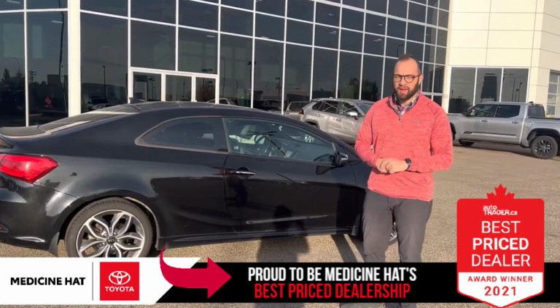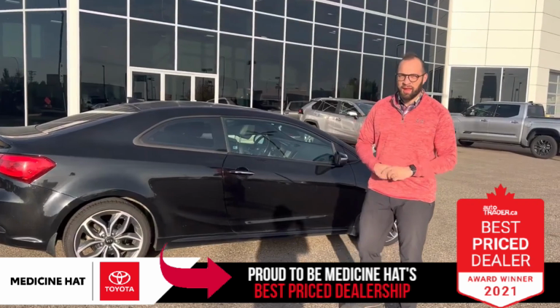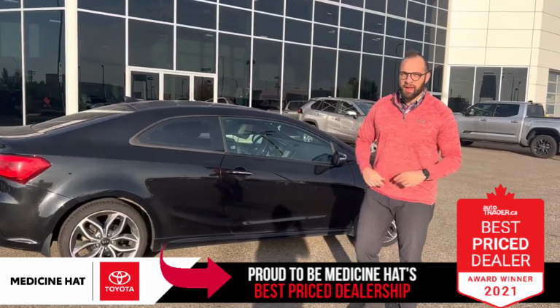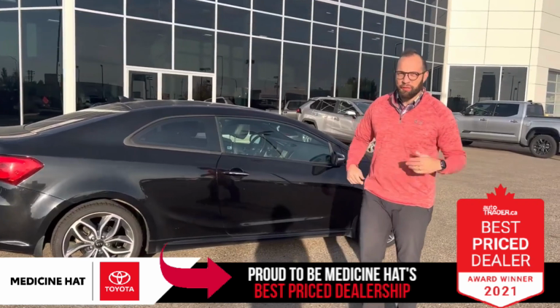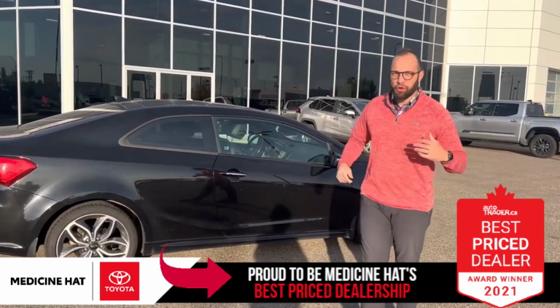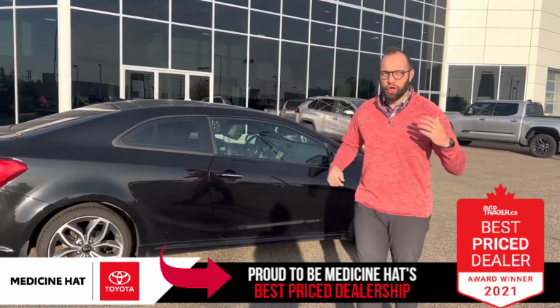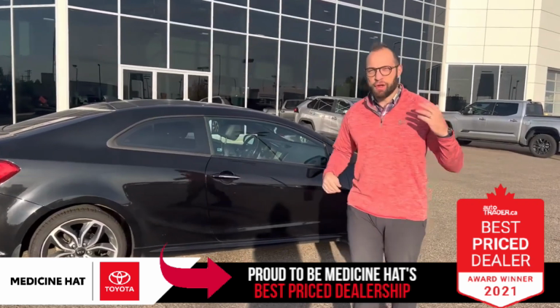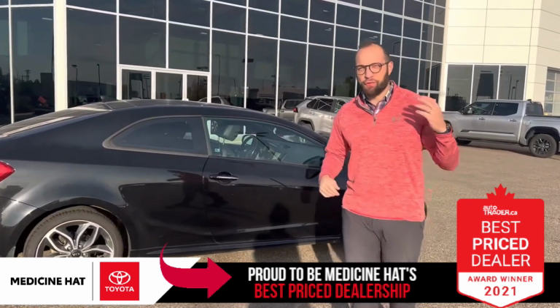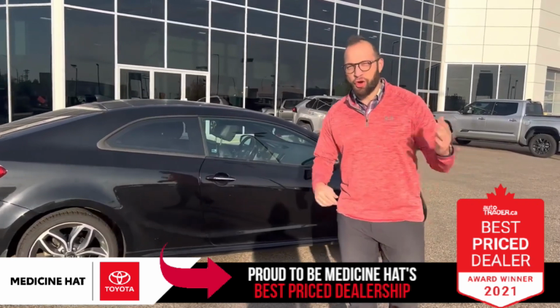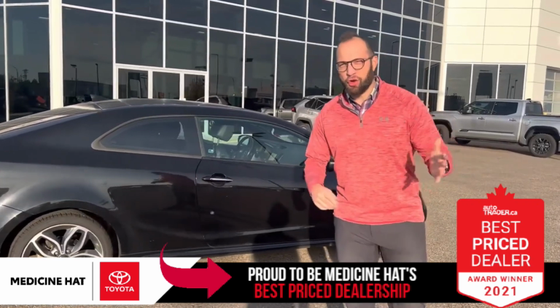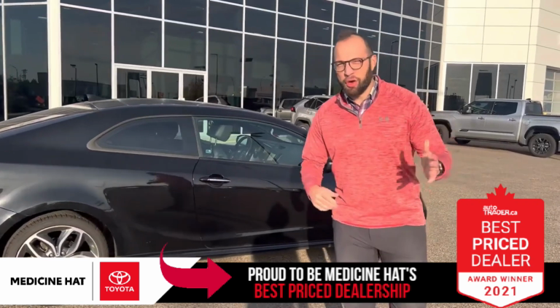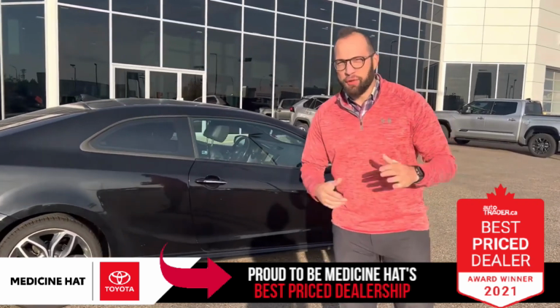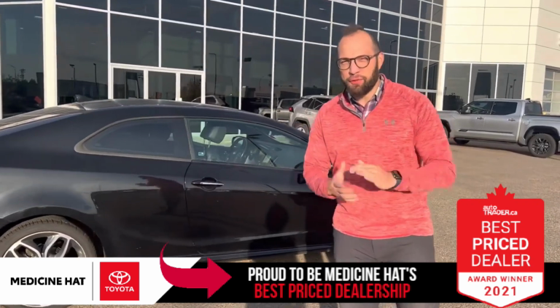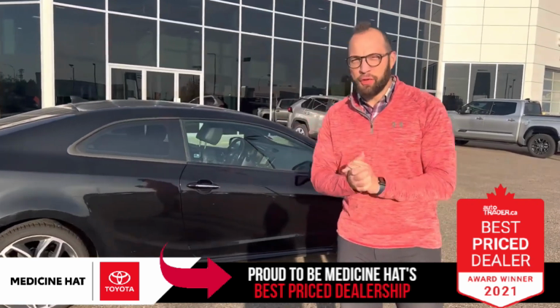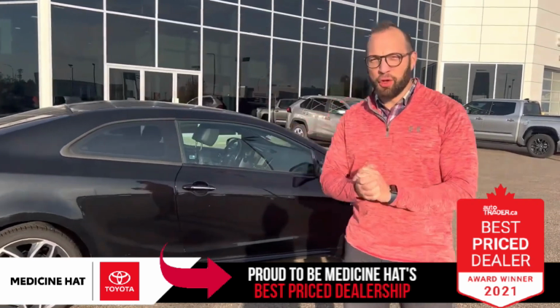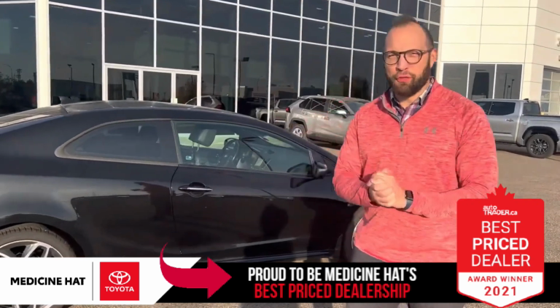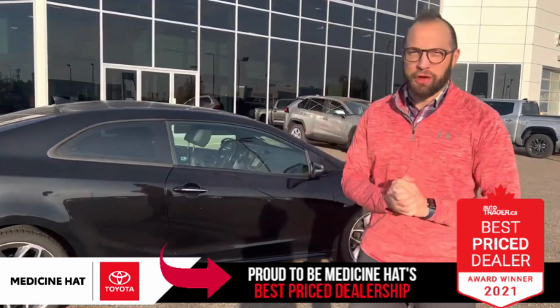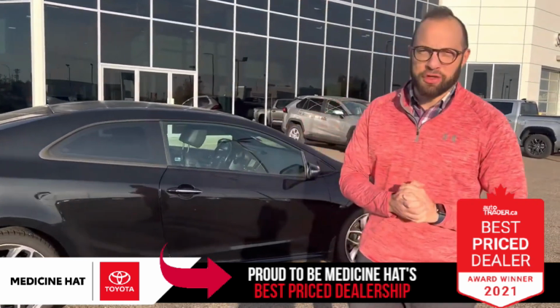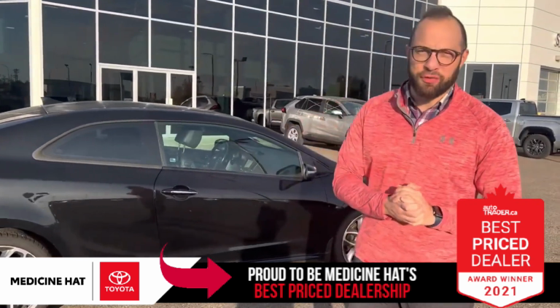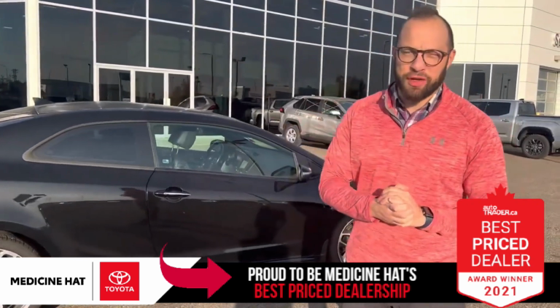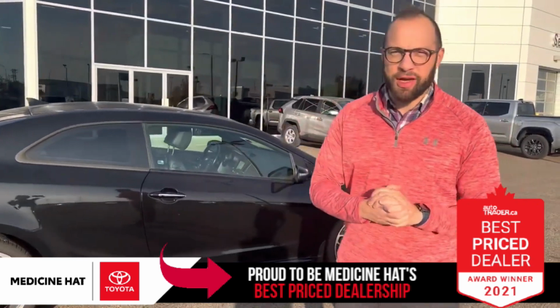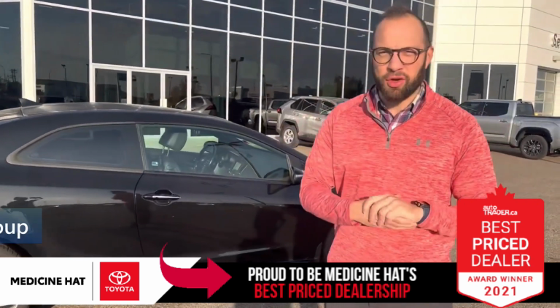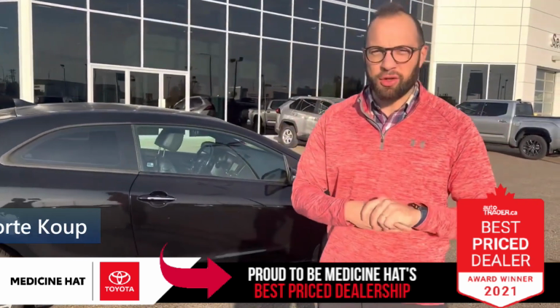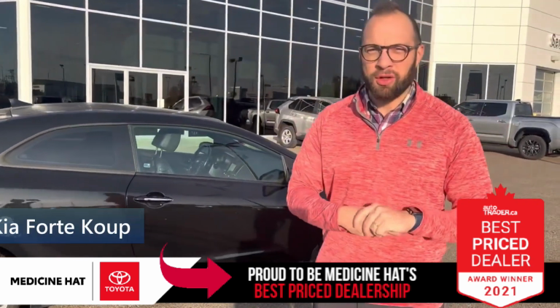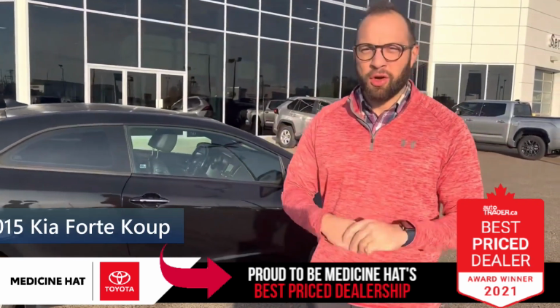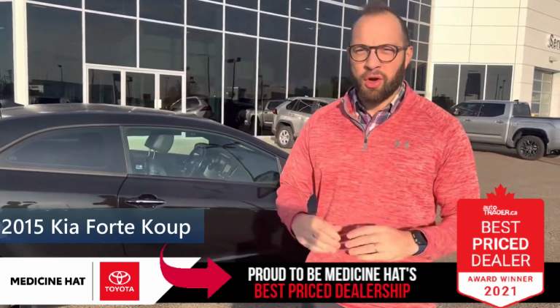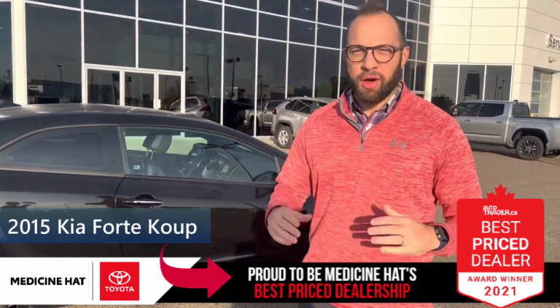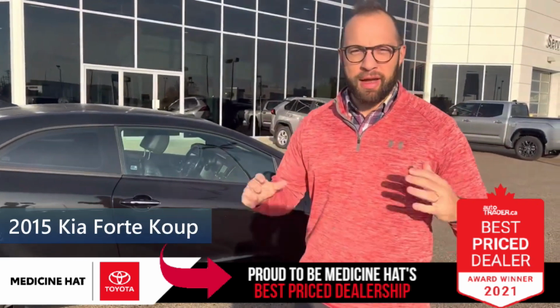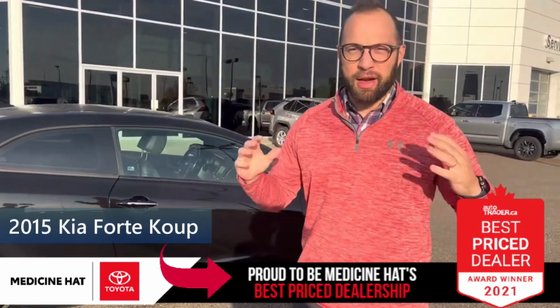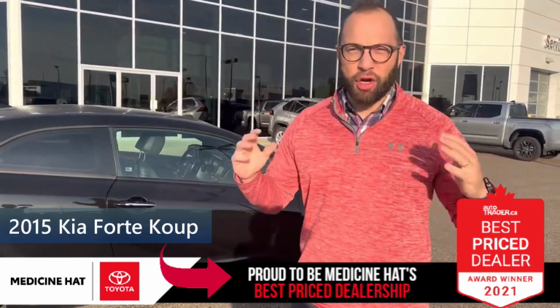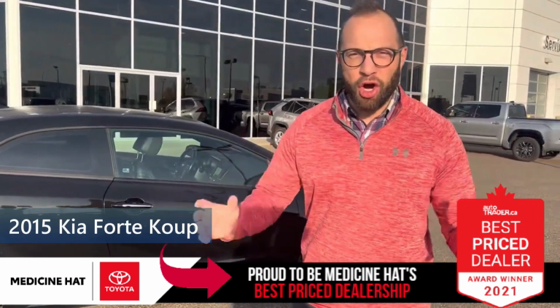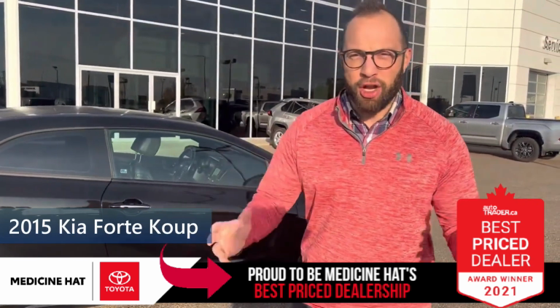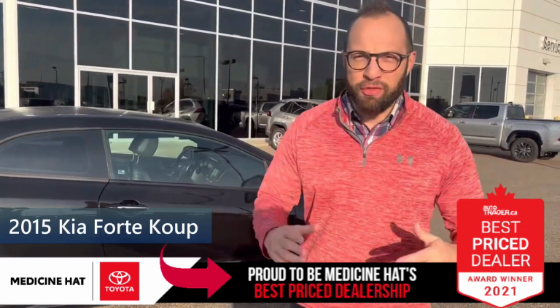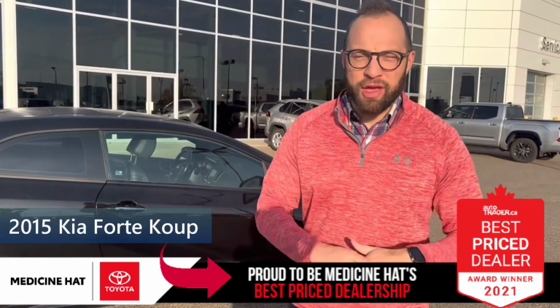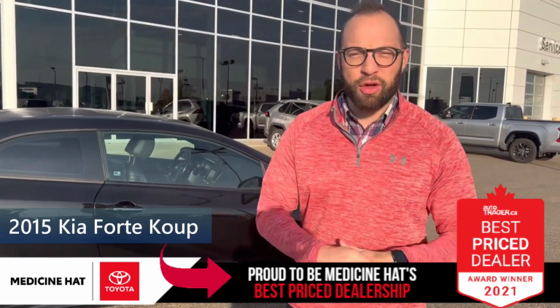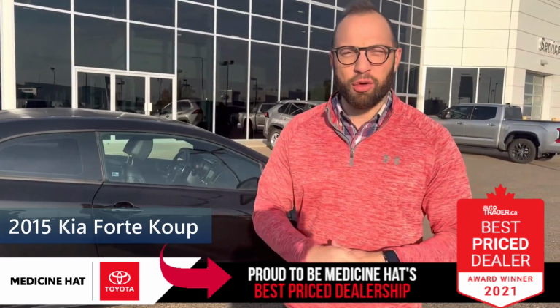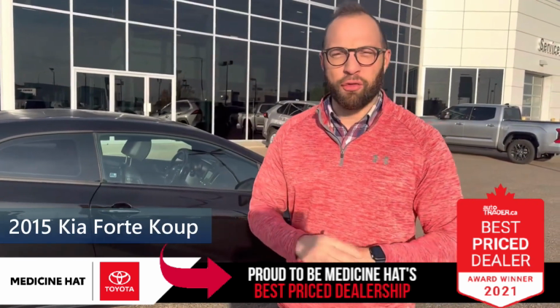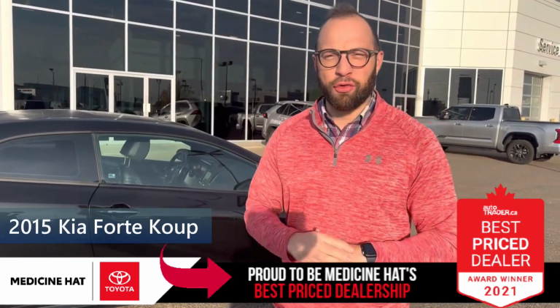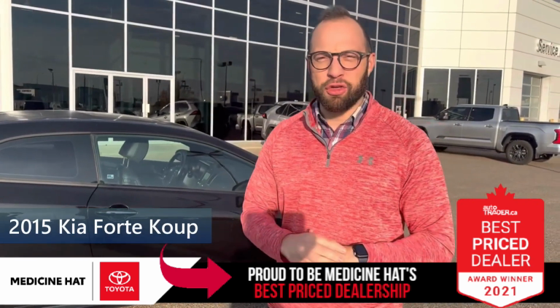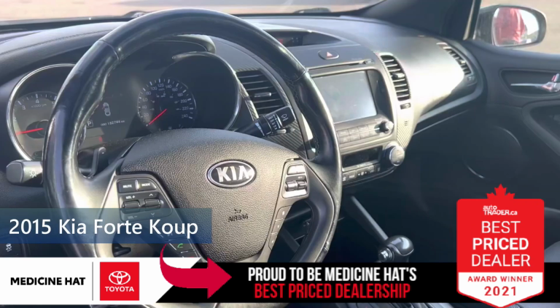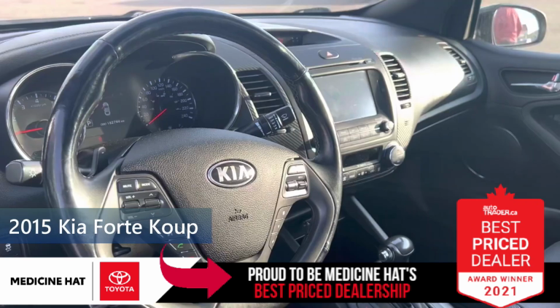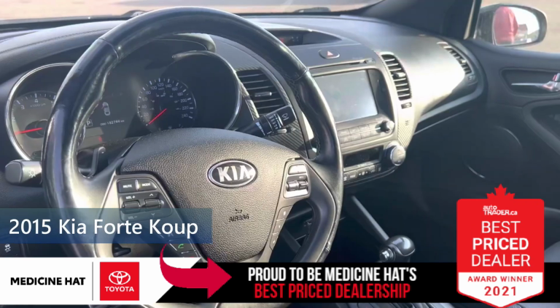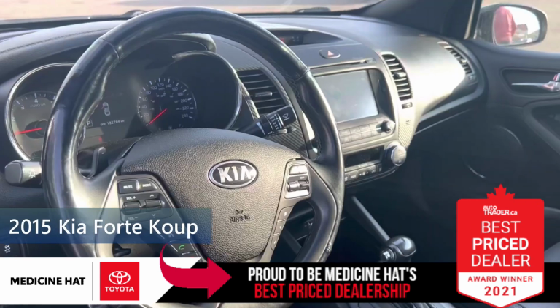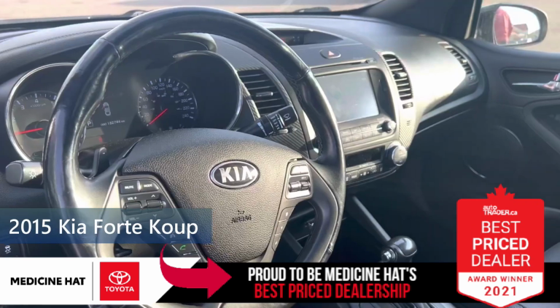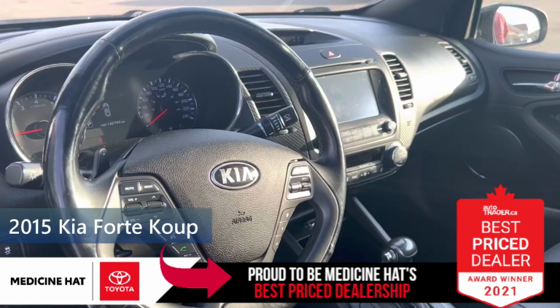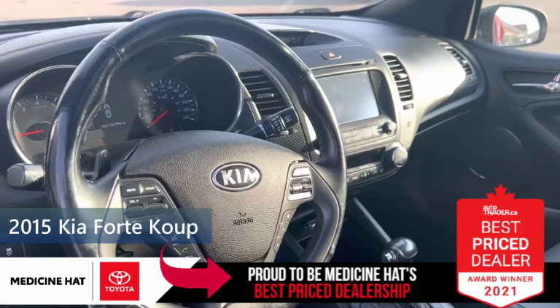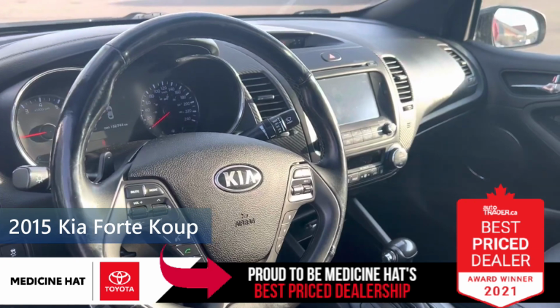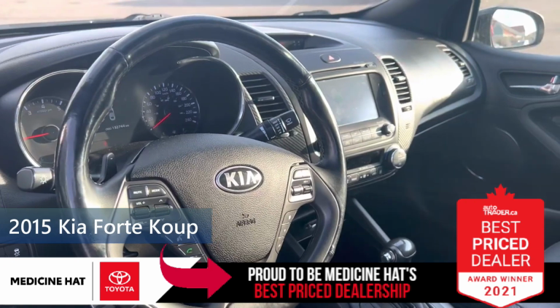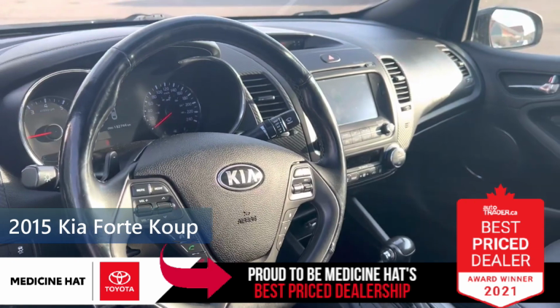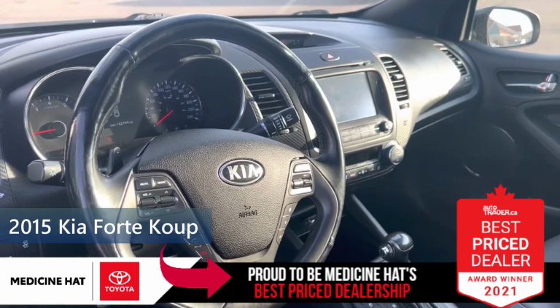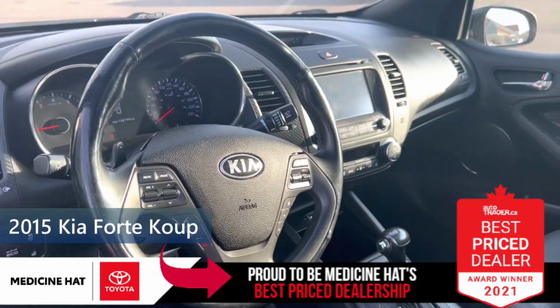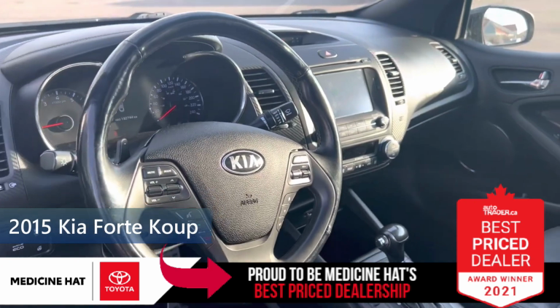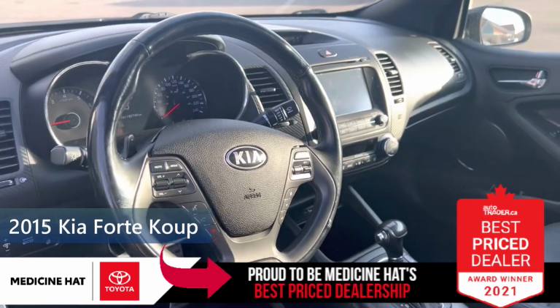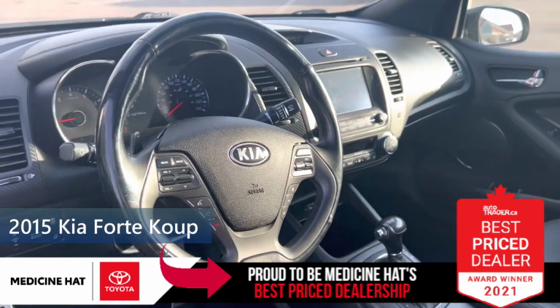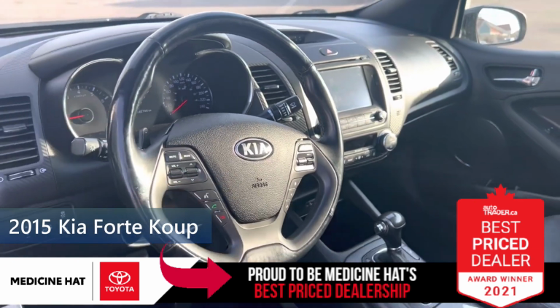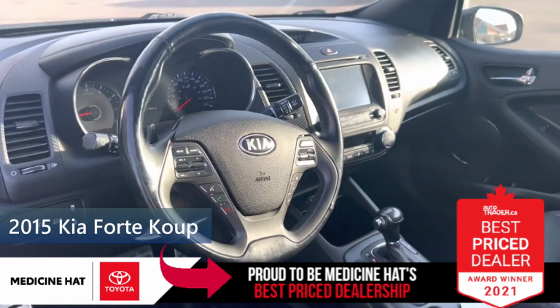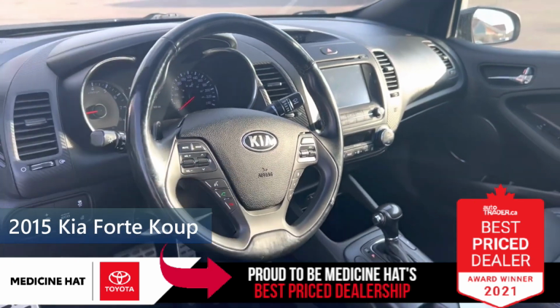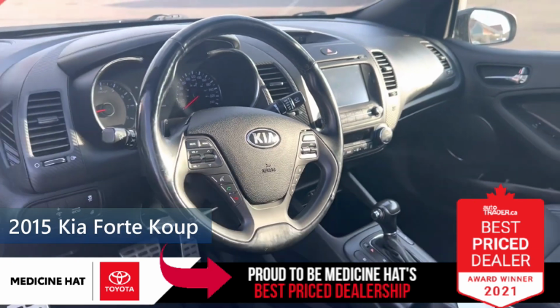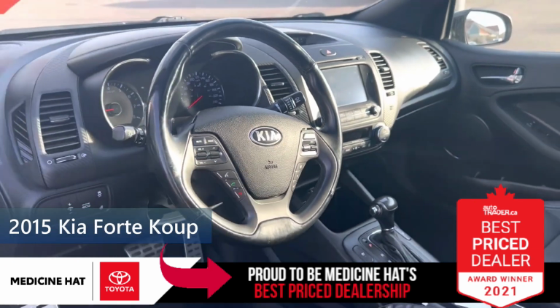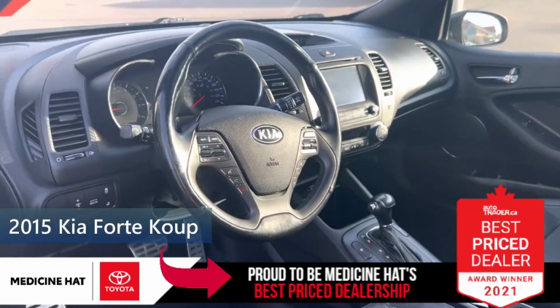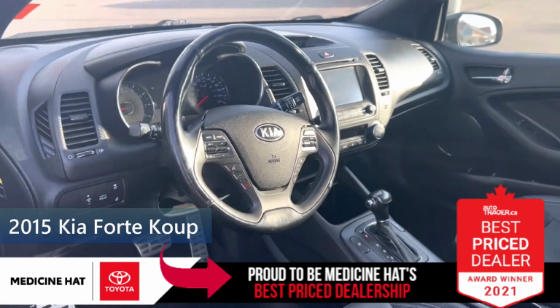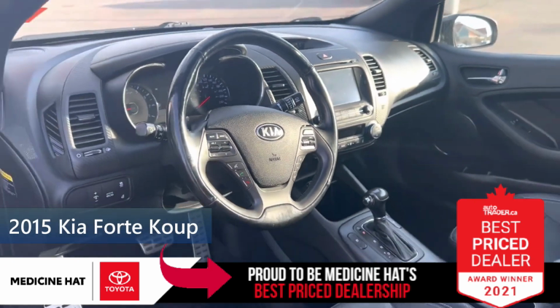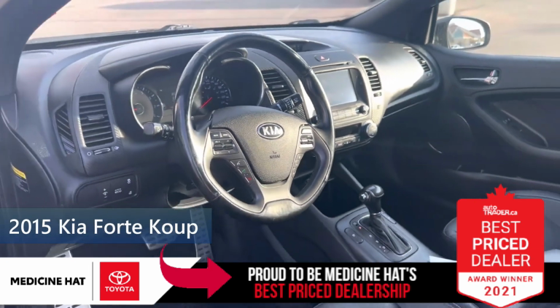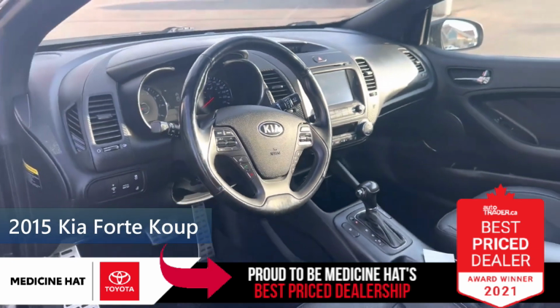If you're looking for a great fuel efficient vehicle, an economy vehicle, or a first car, look no further than this 2015 Kia Forte.